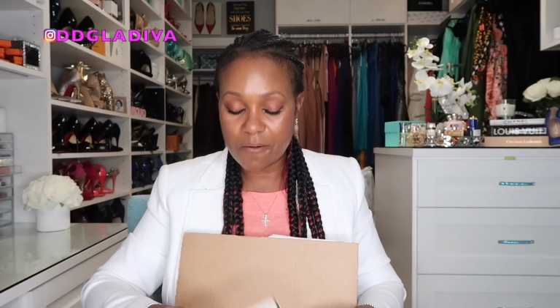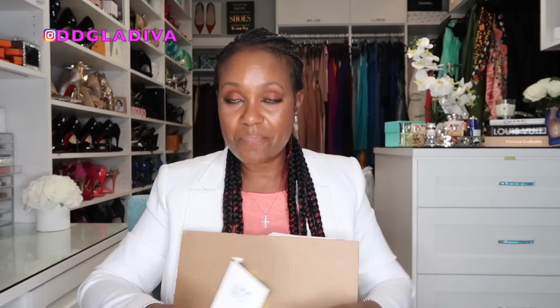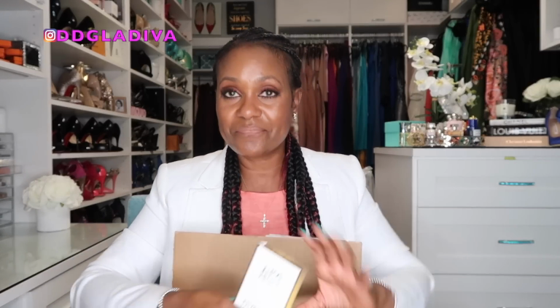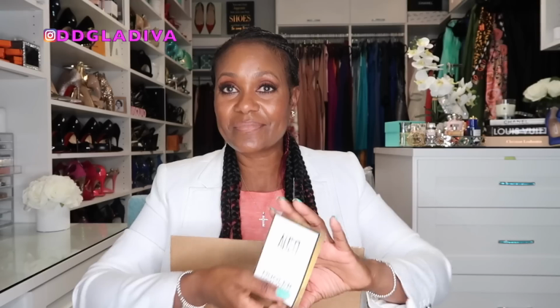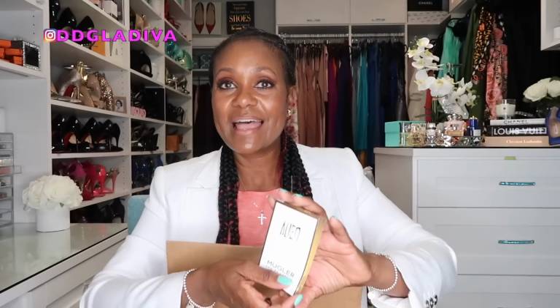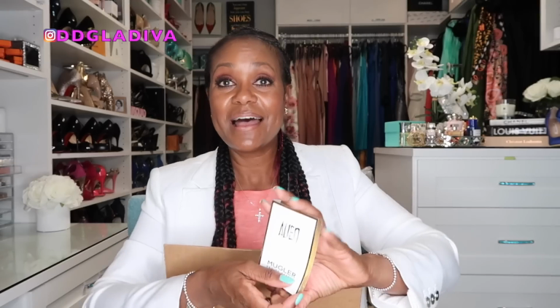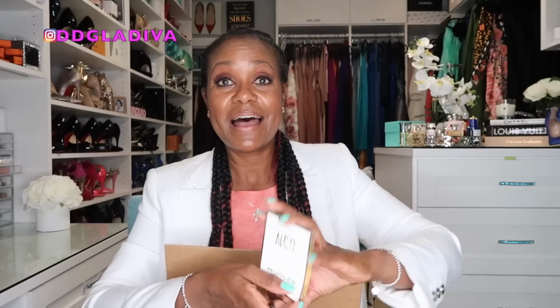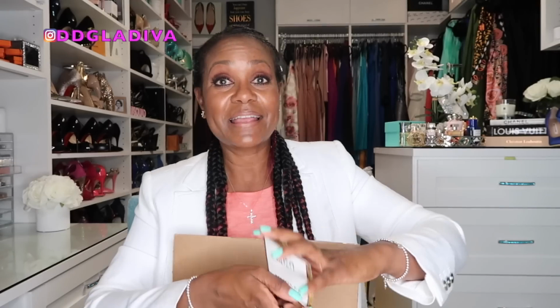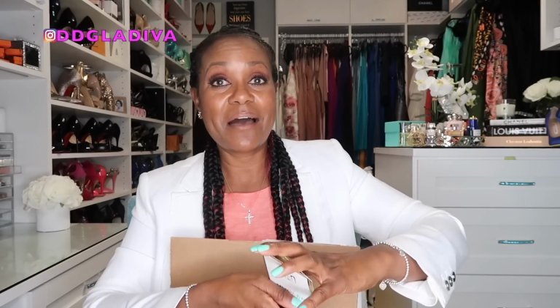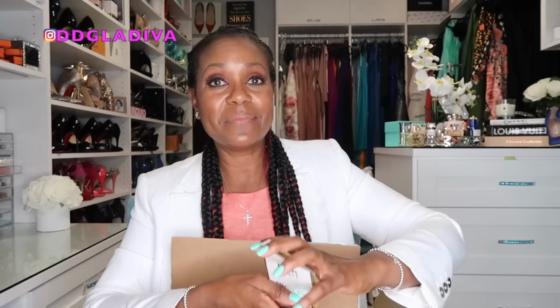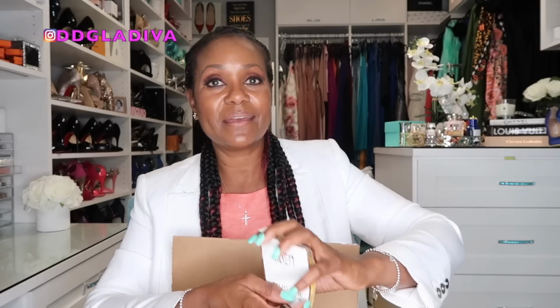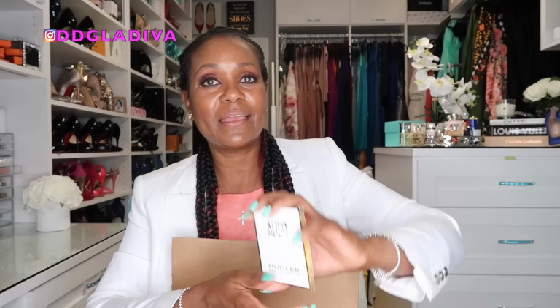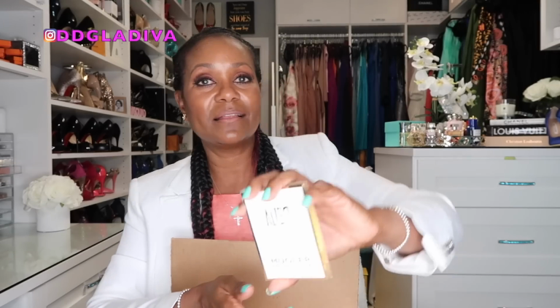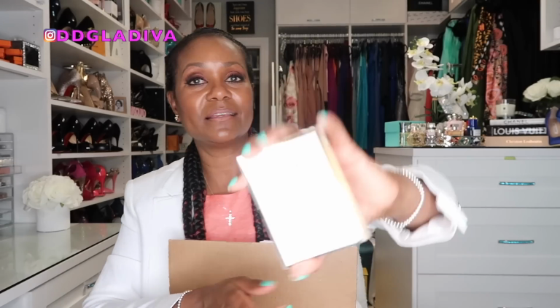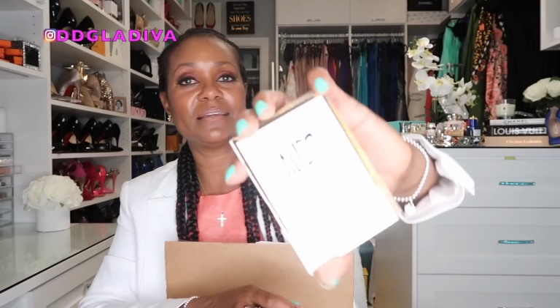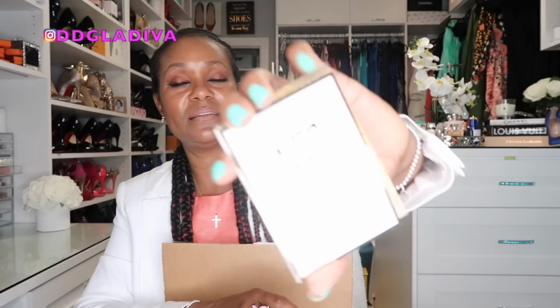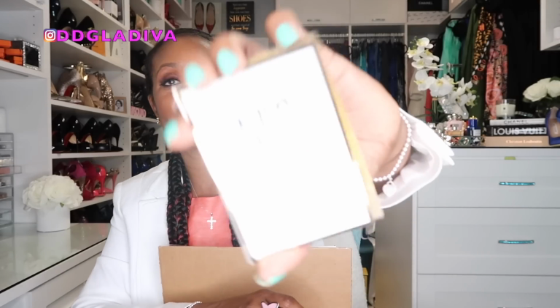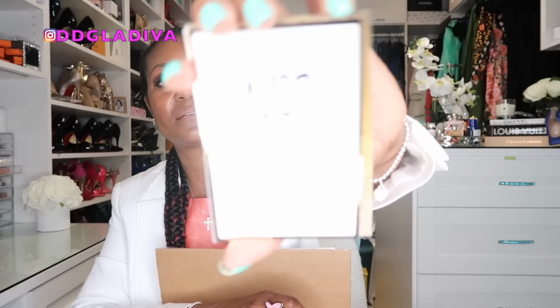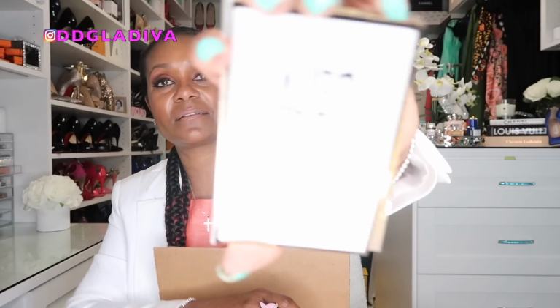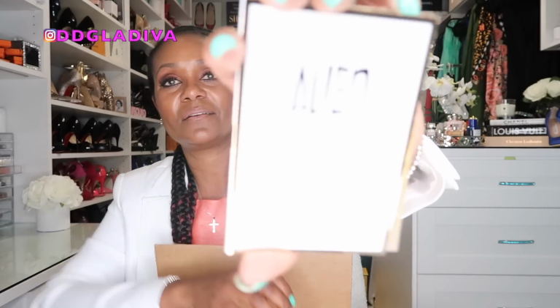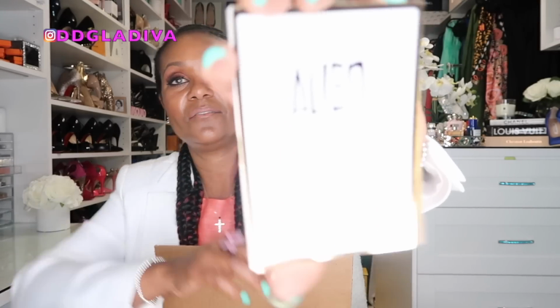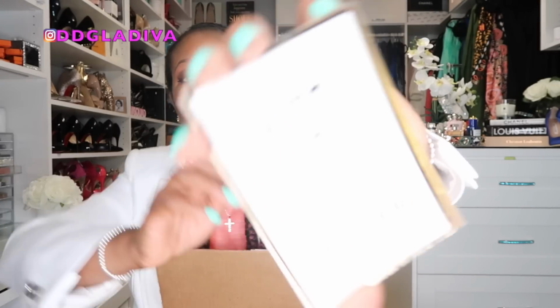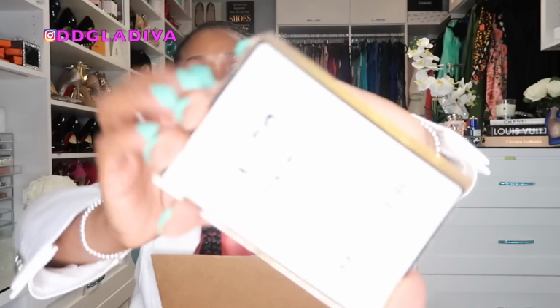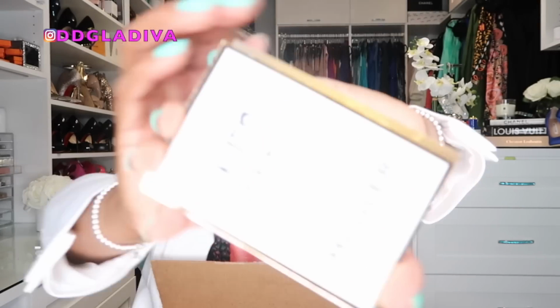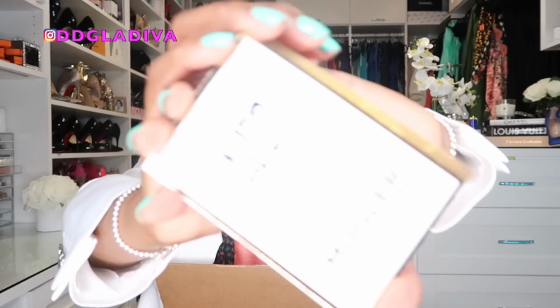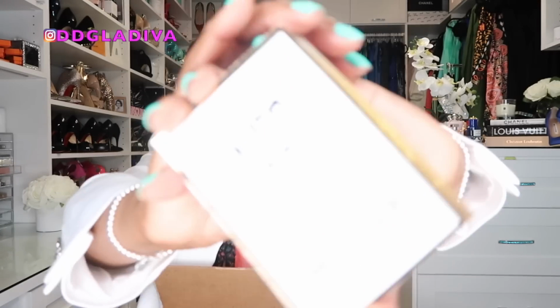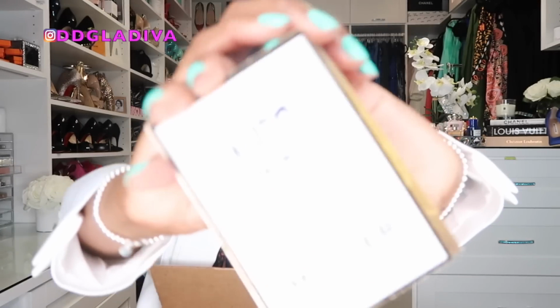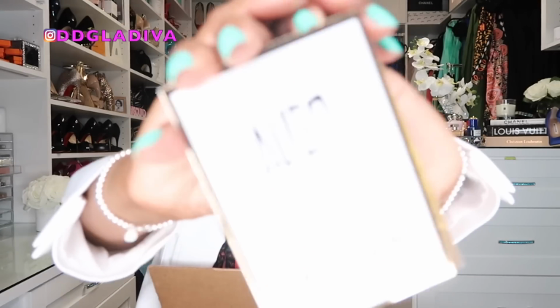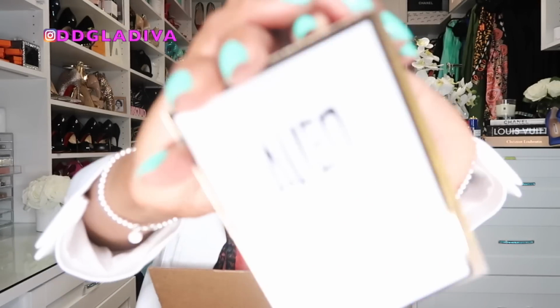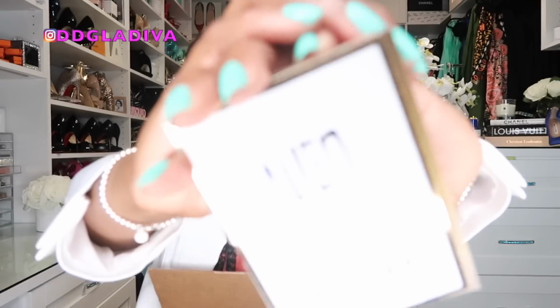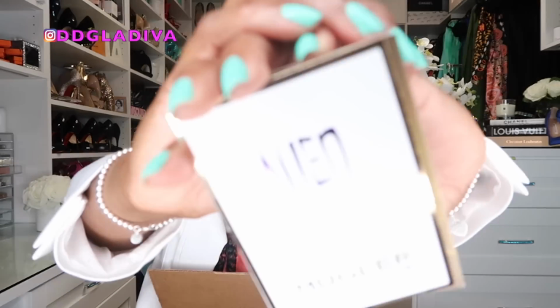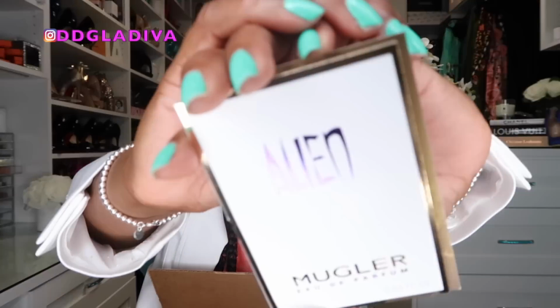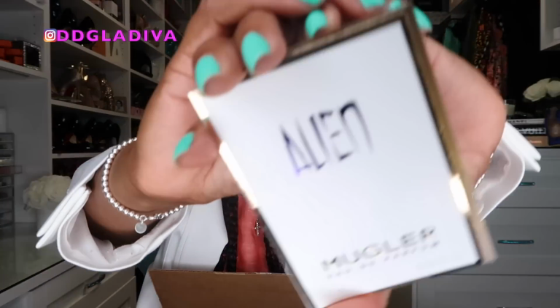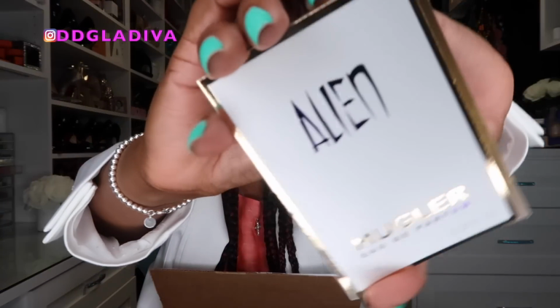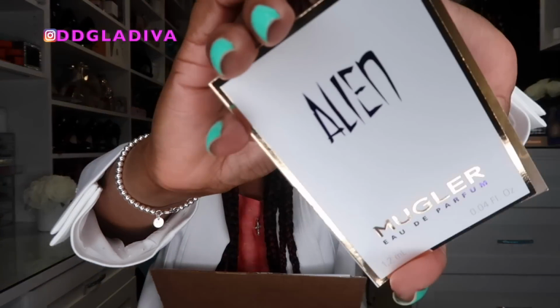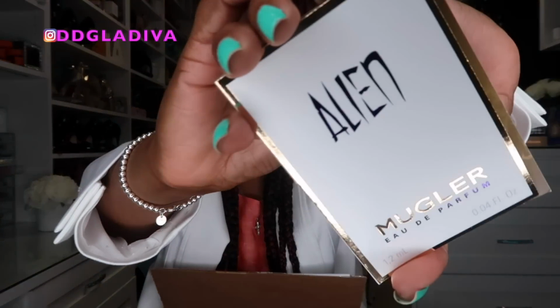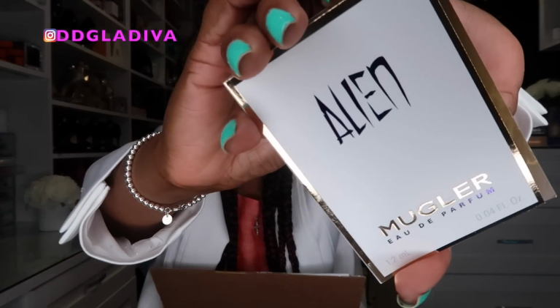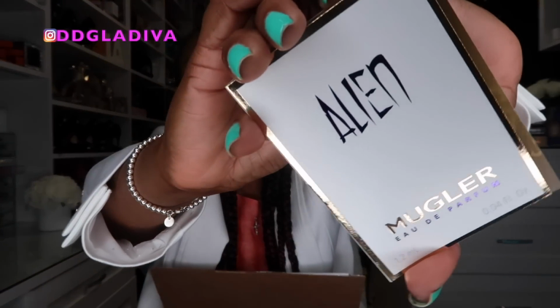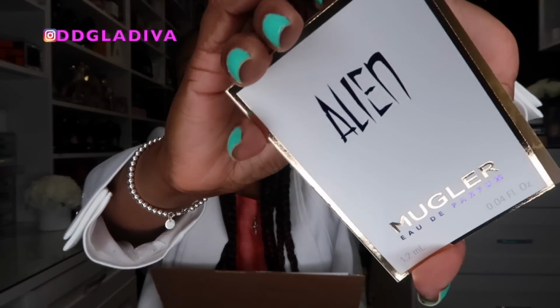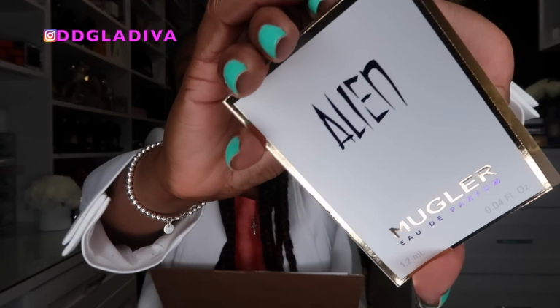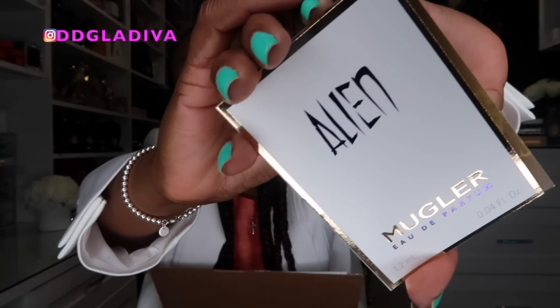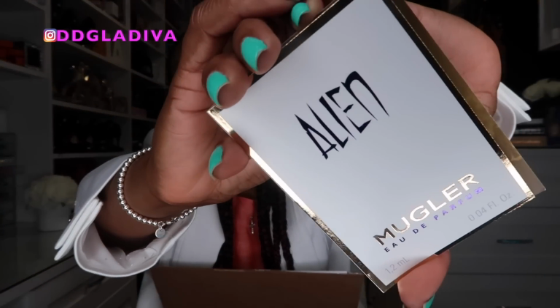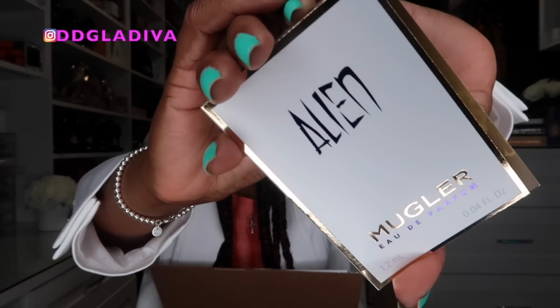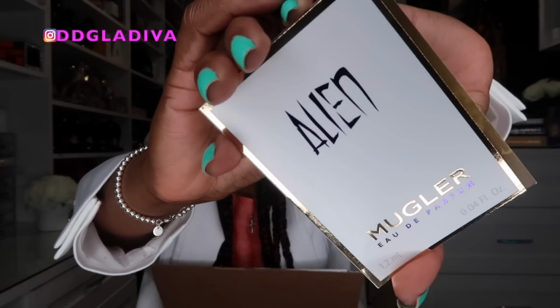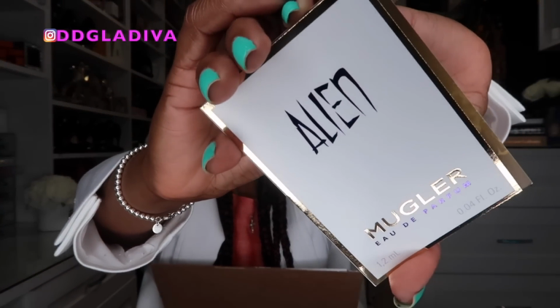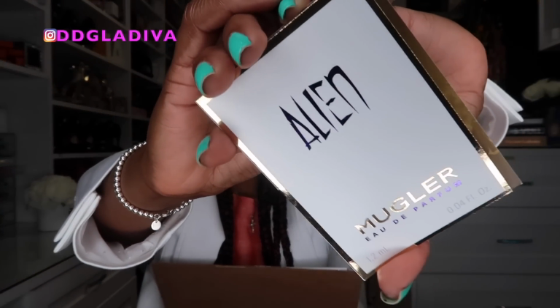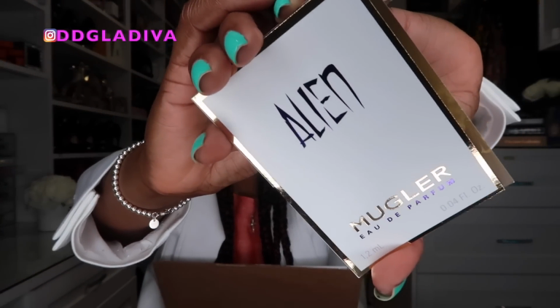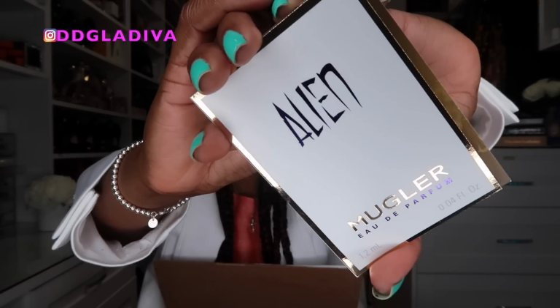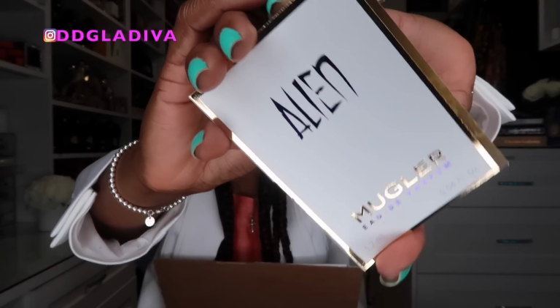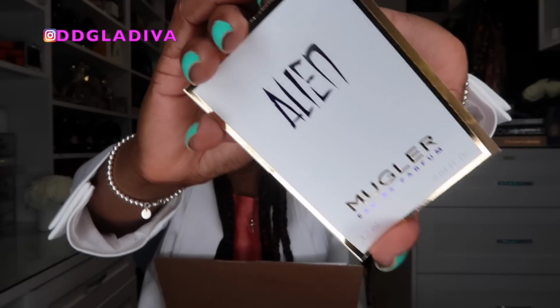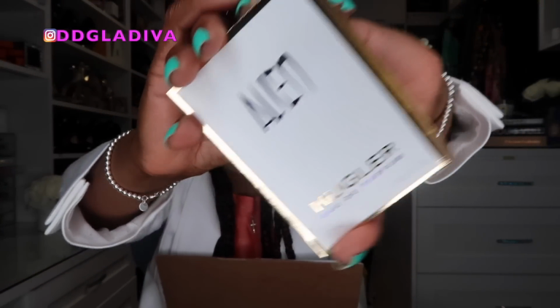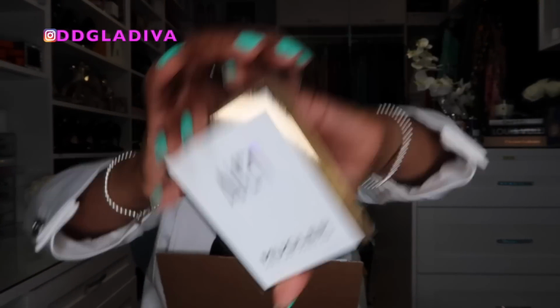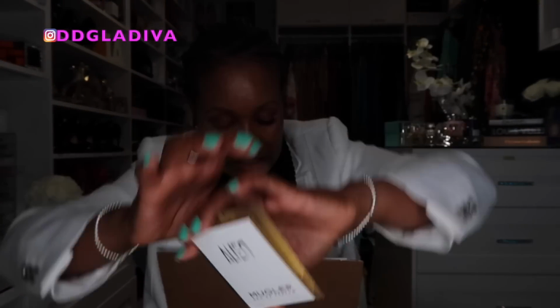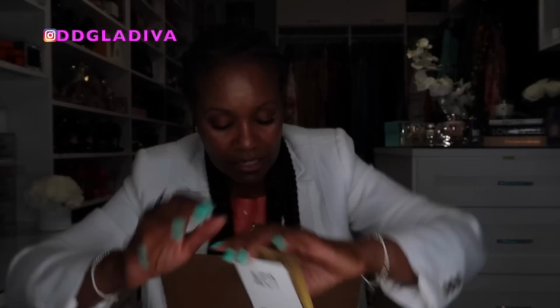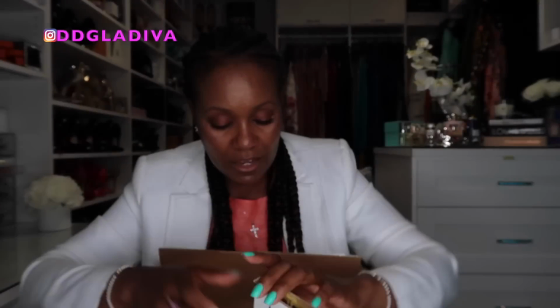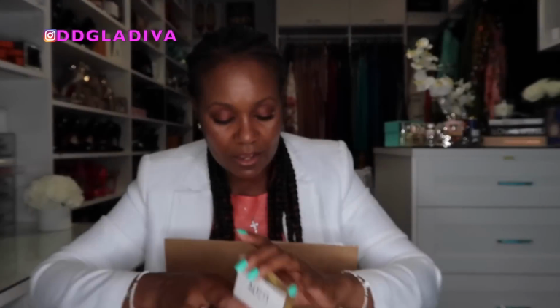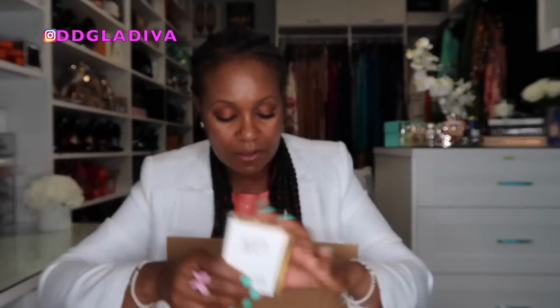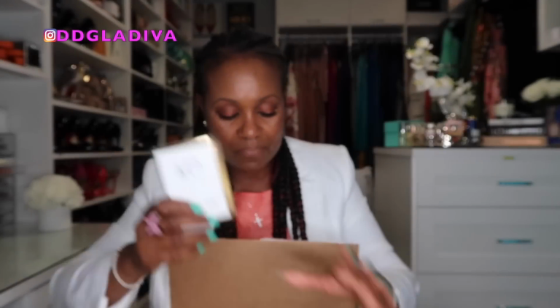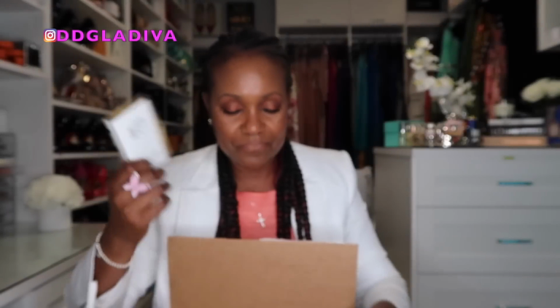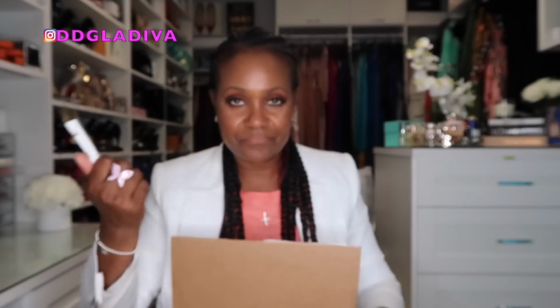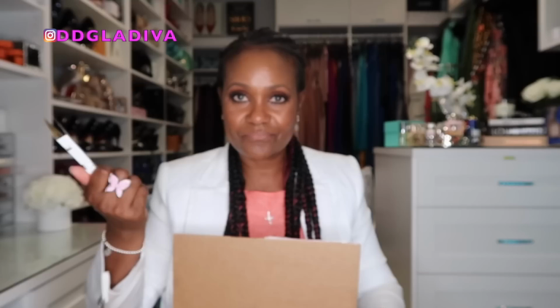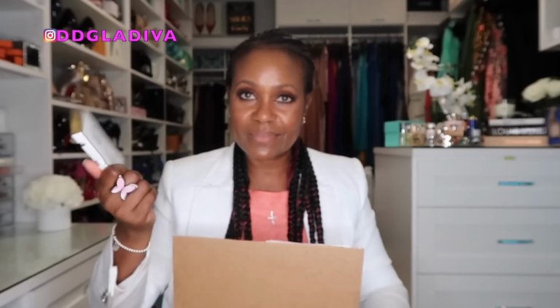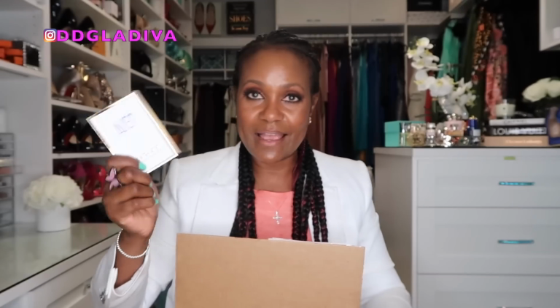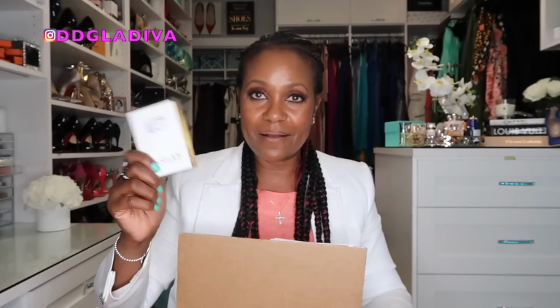I also got a sample of the Alien fragrance by Thierry Mugler. Love this fragrance.